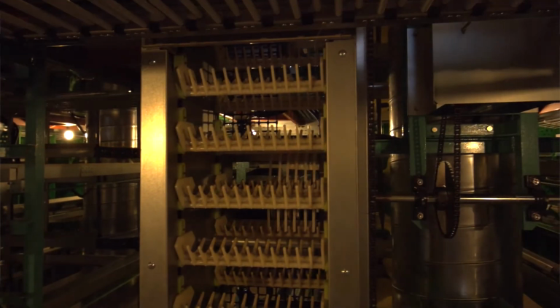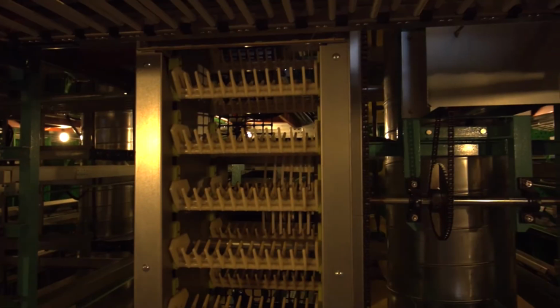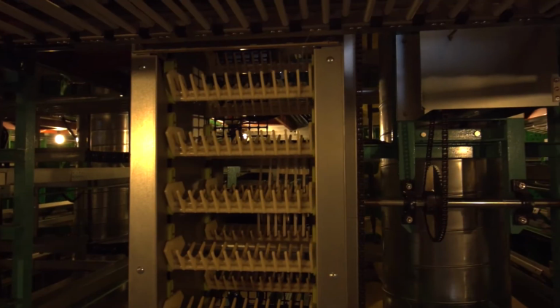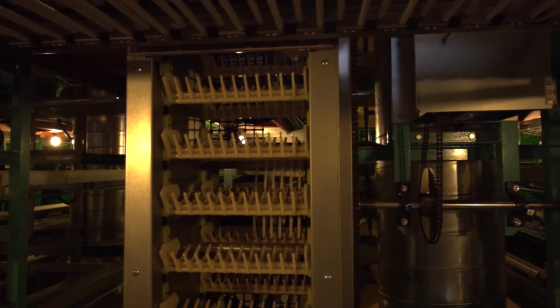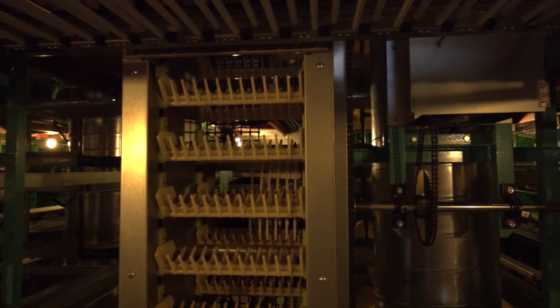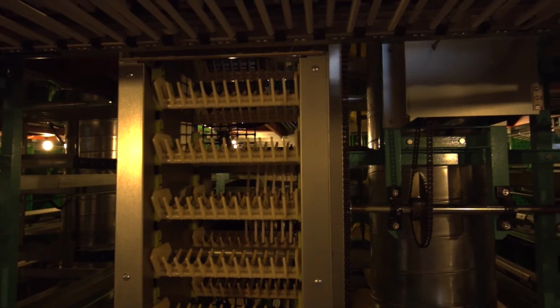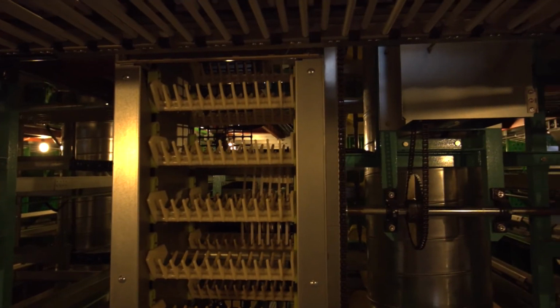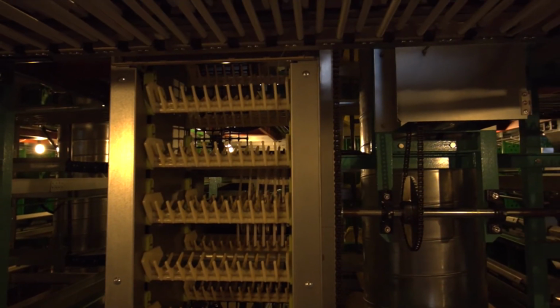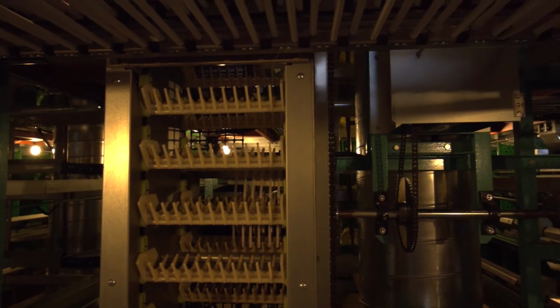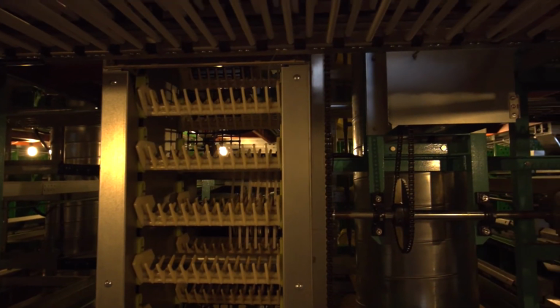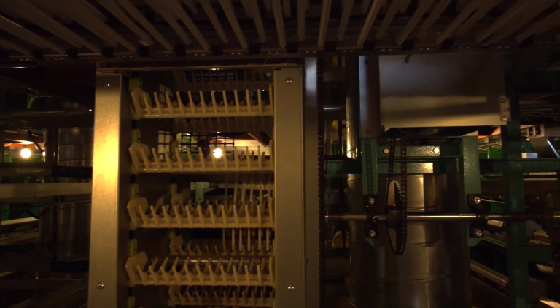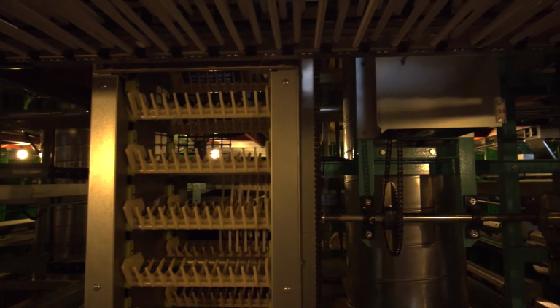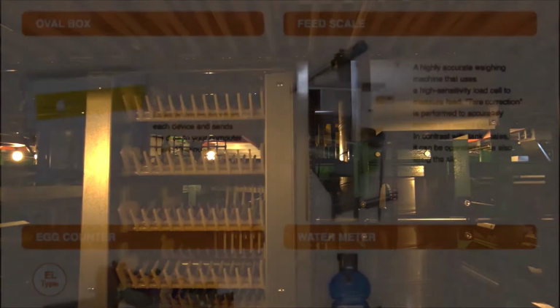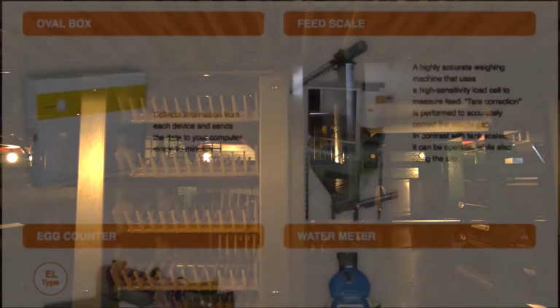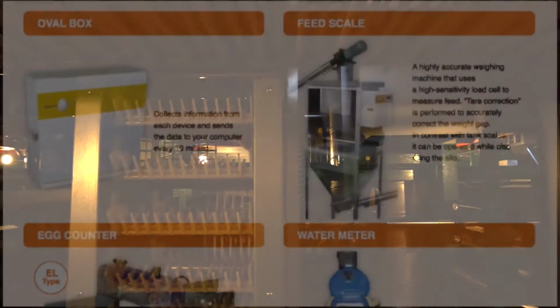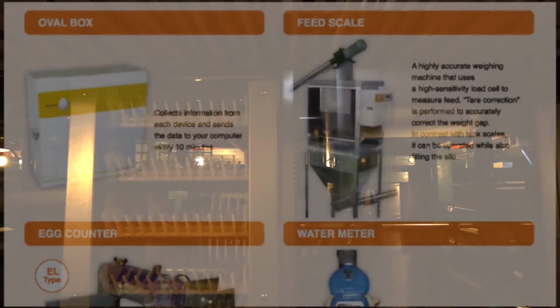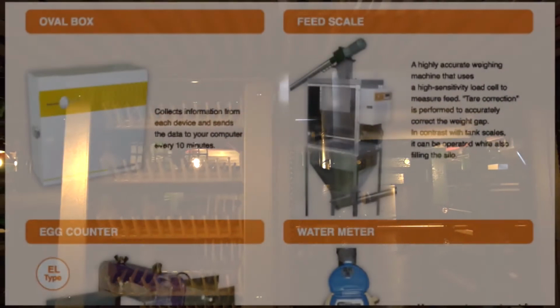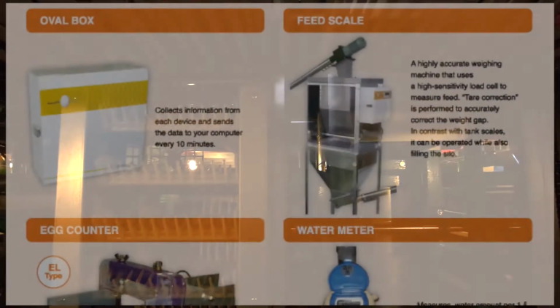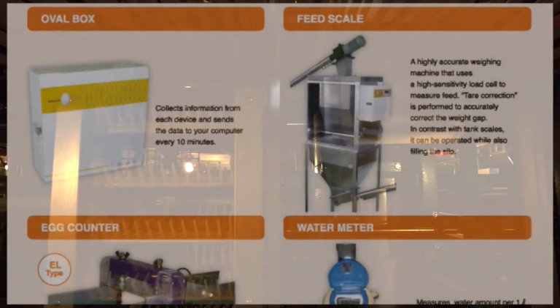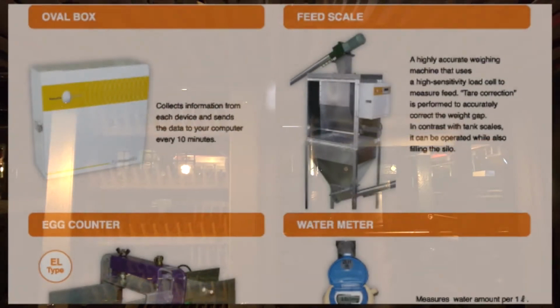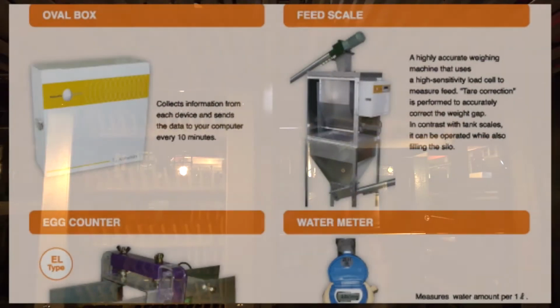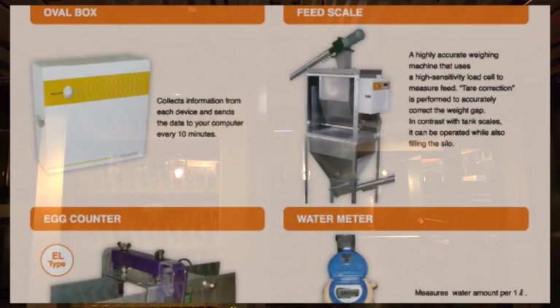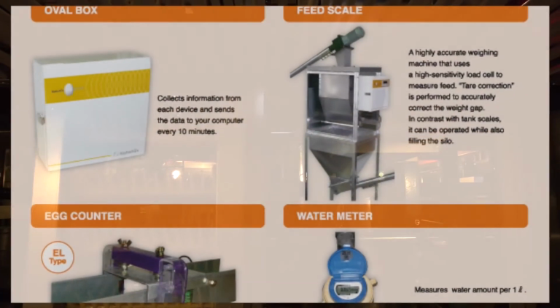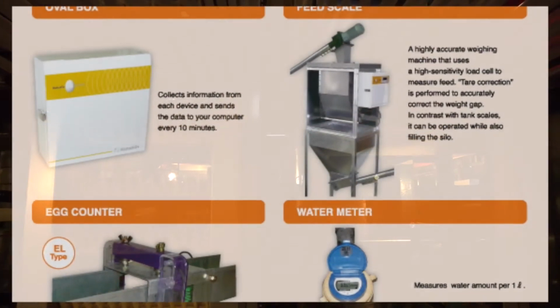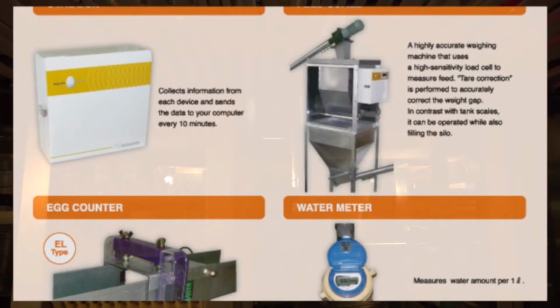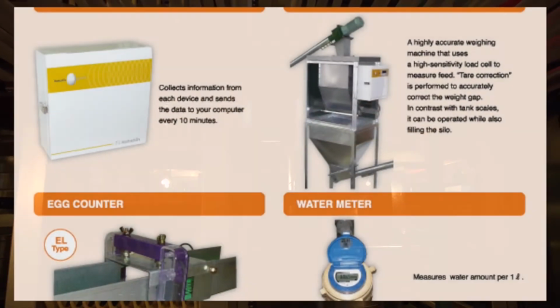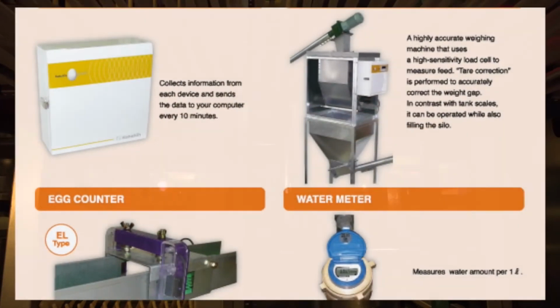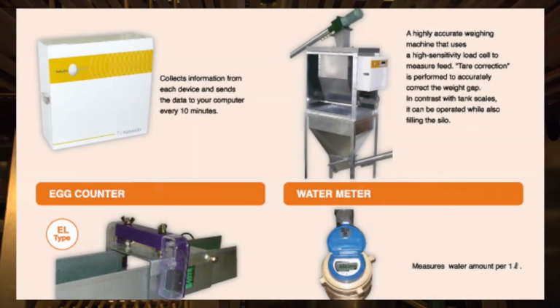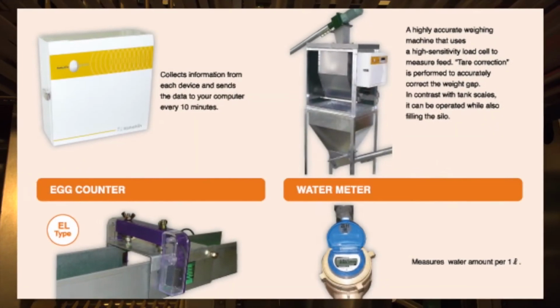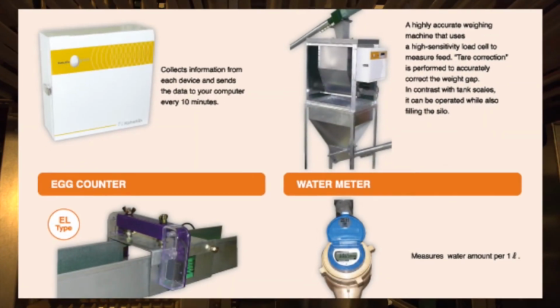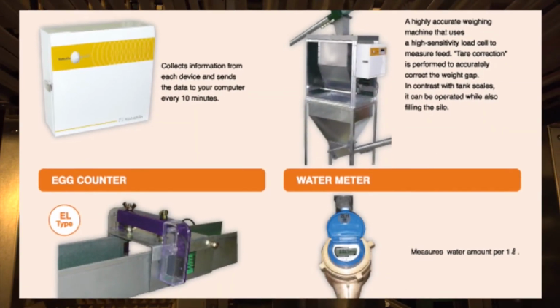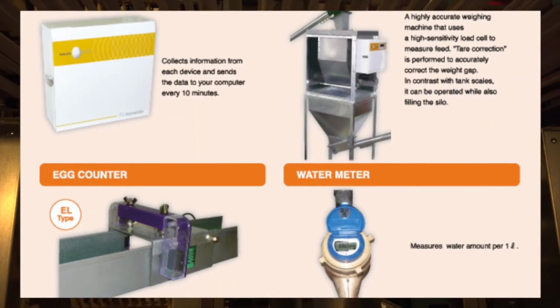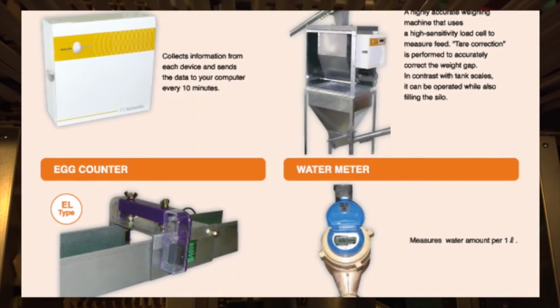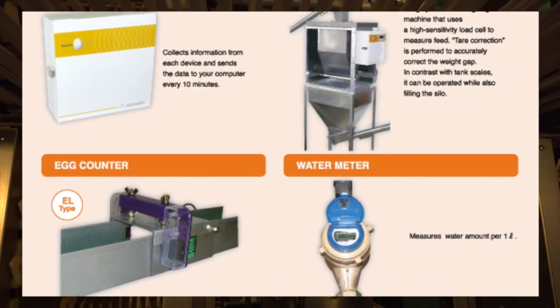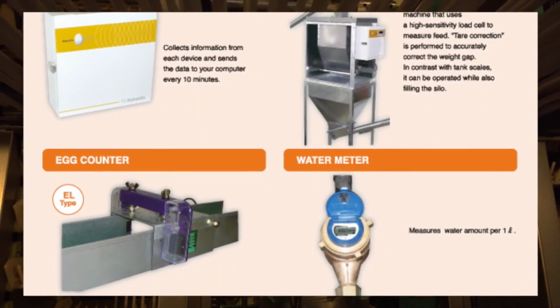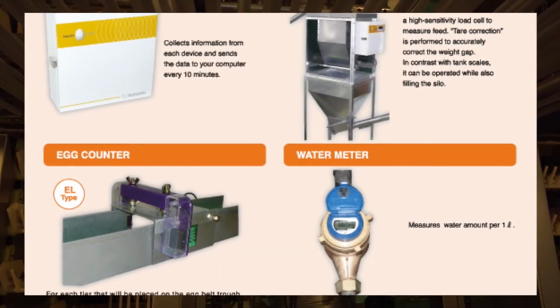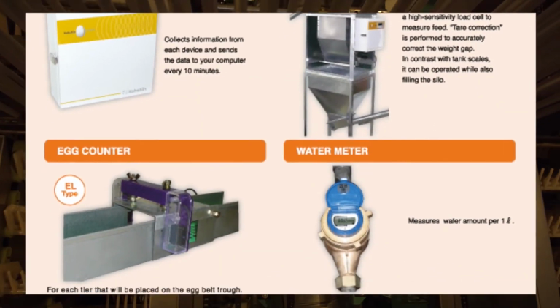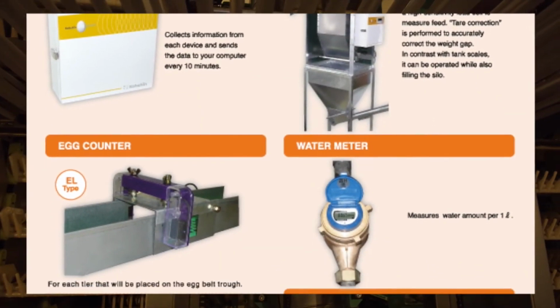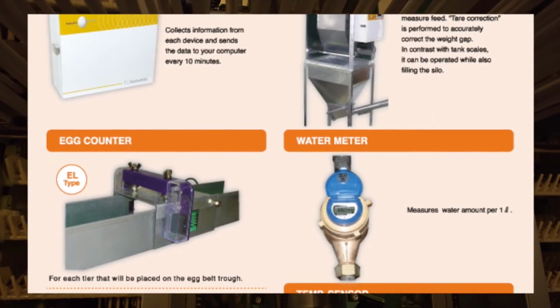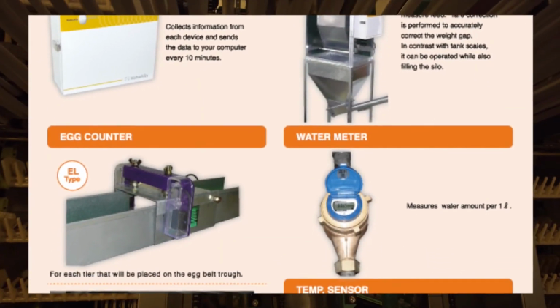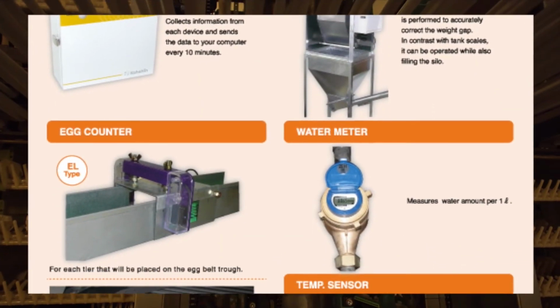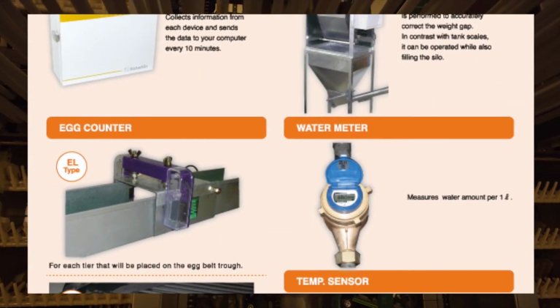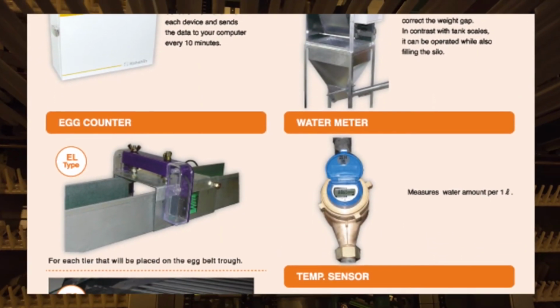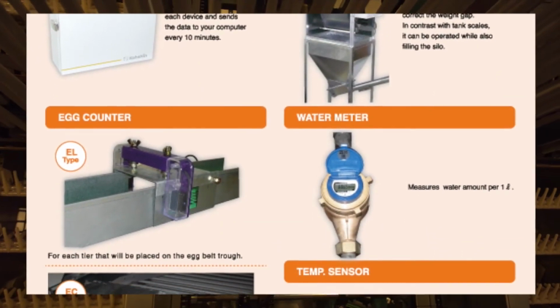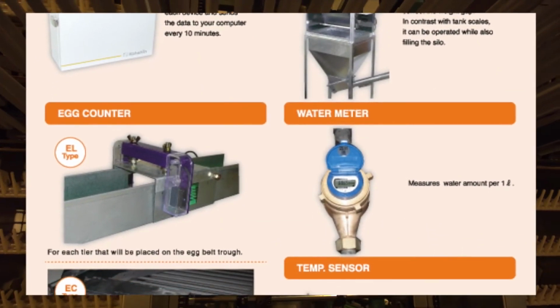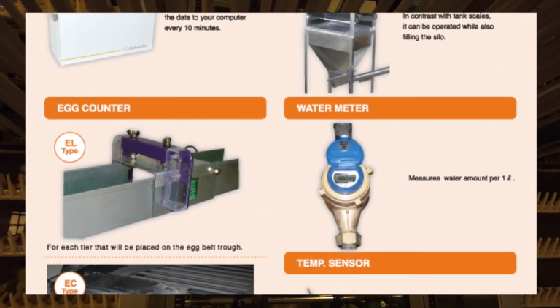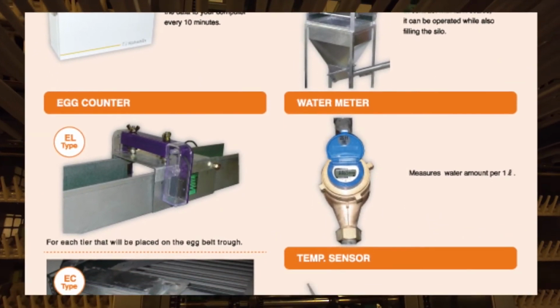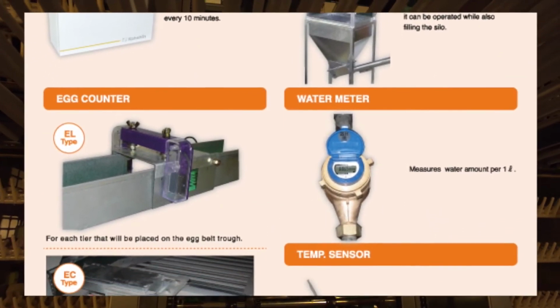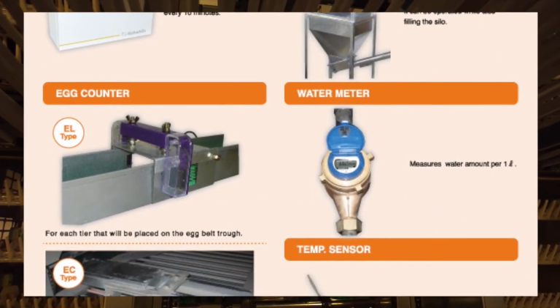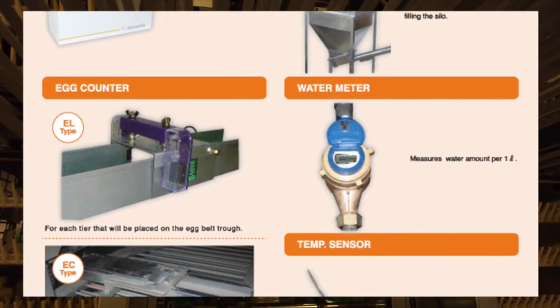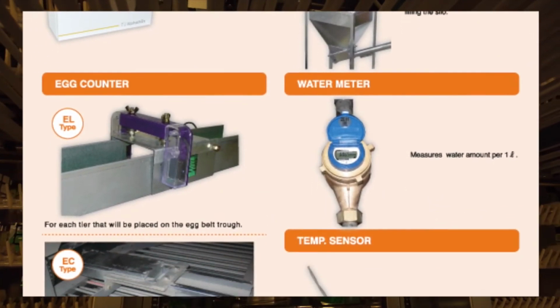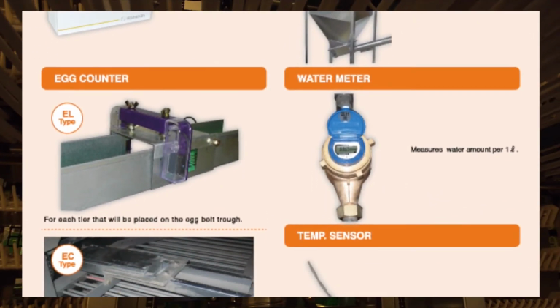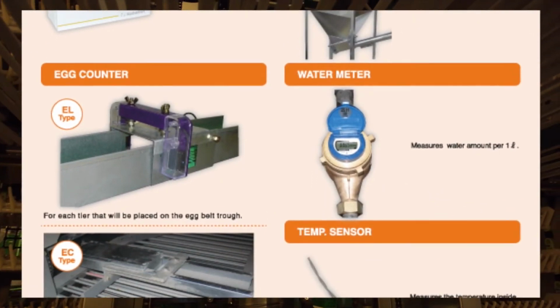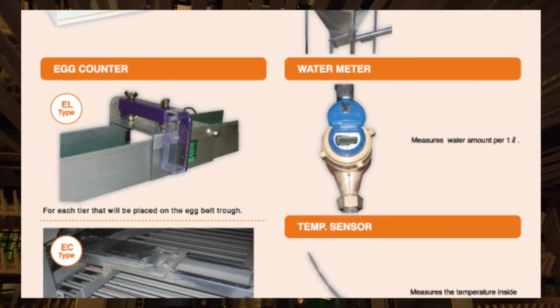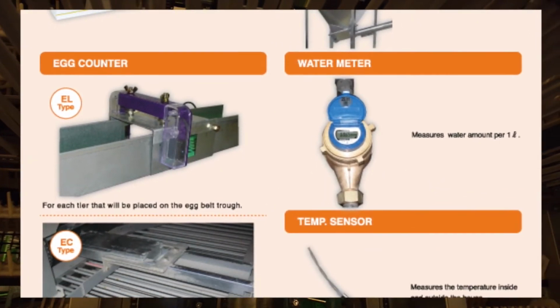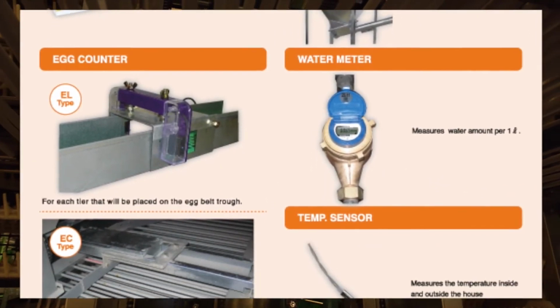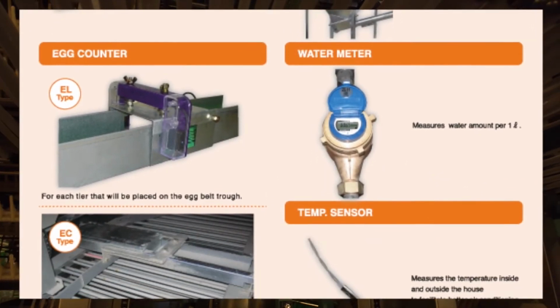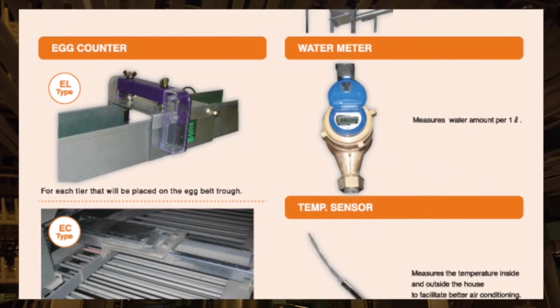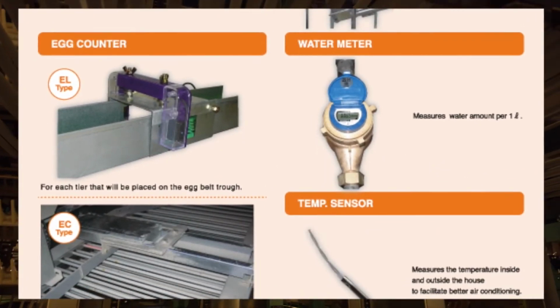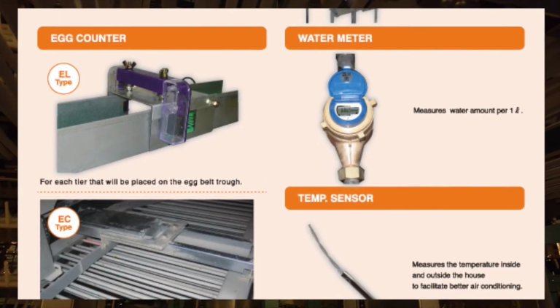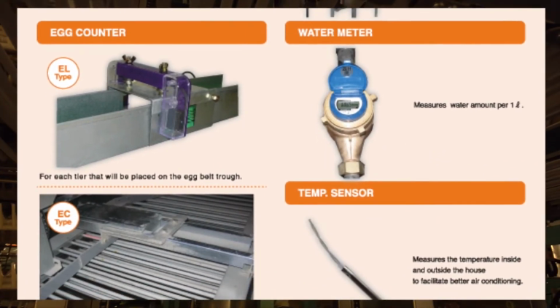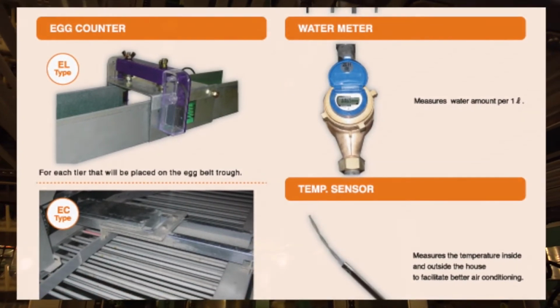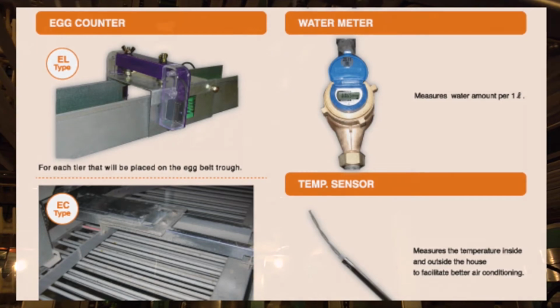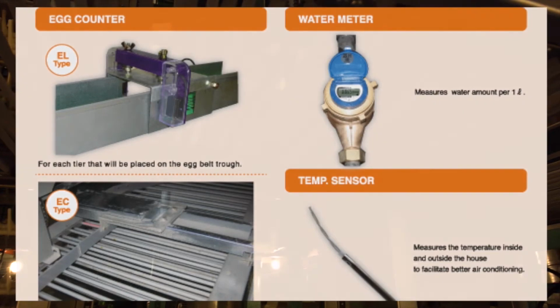Hardware consists of an oval box, feed scale, egg counter, temperature sensor, and water meter.